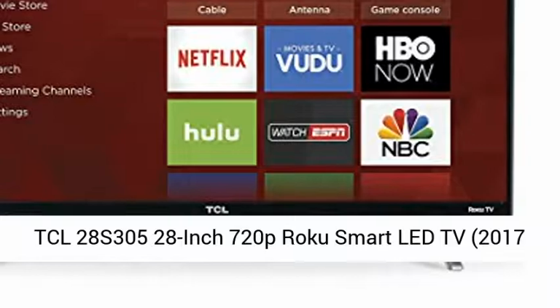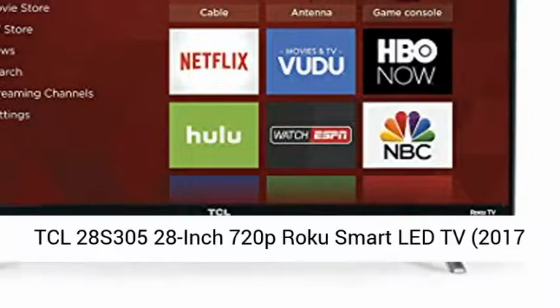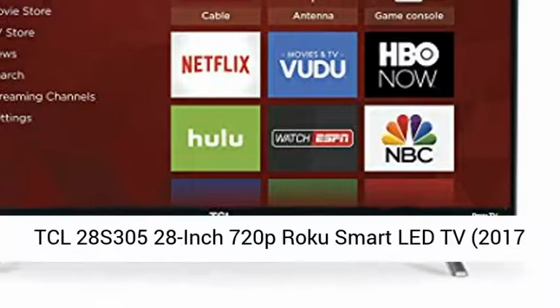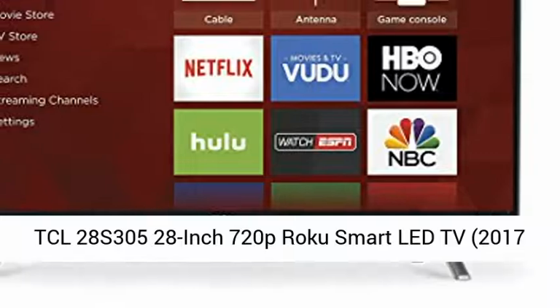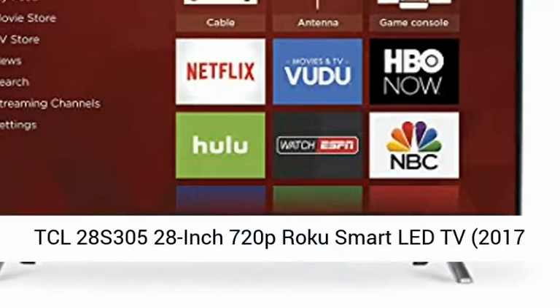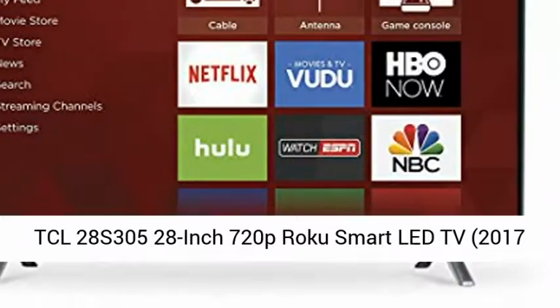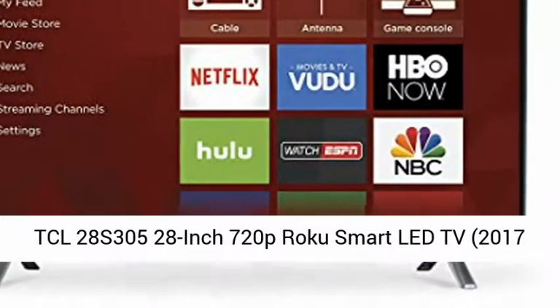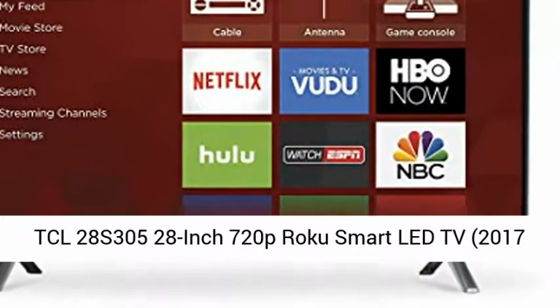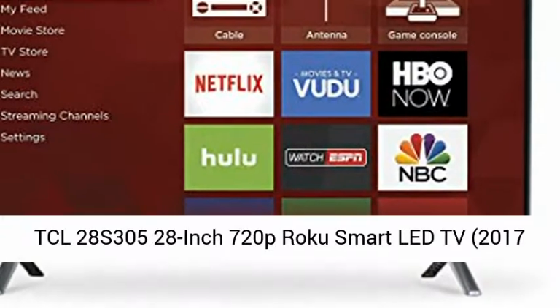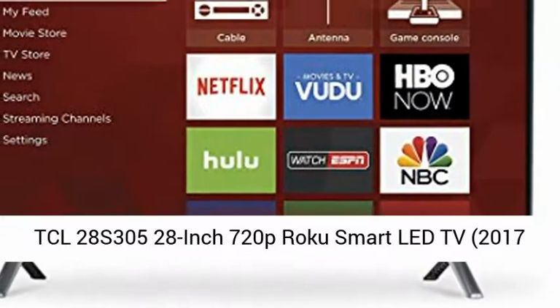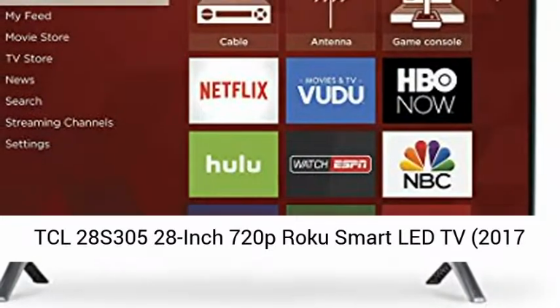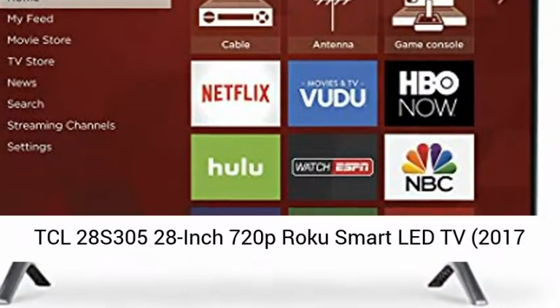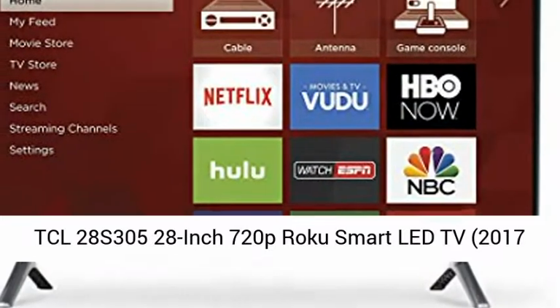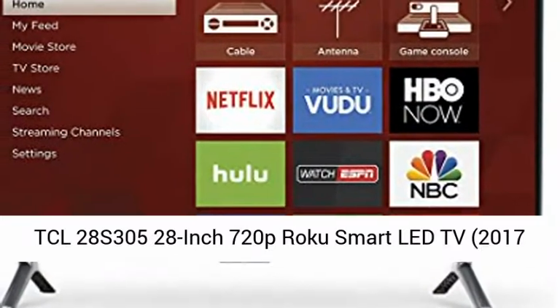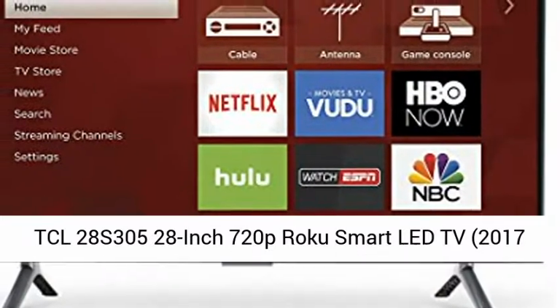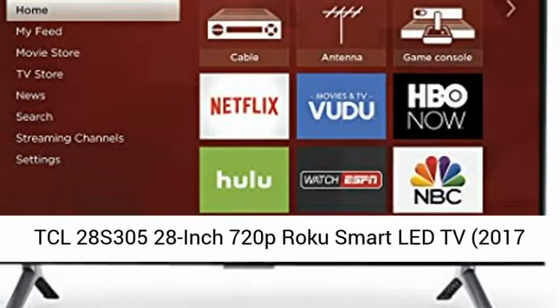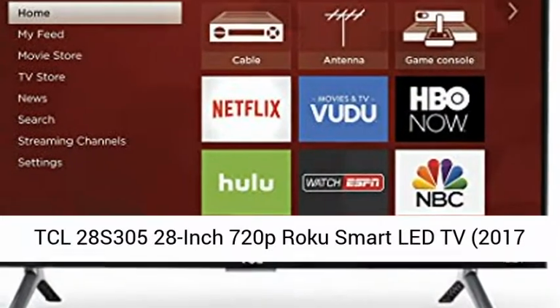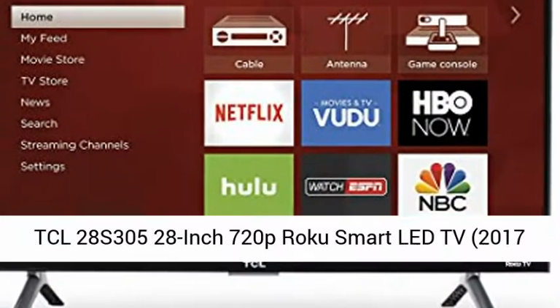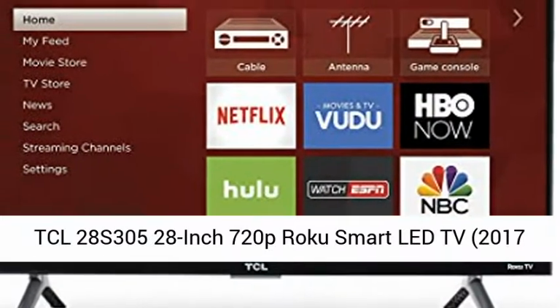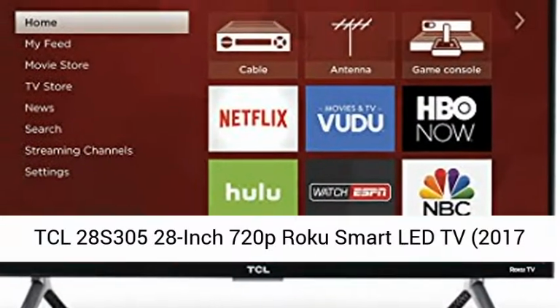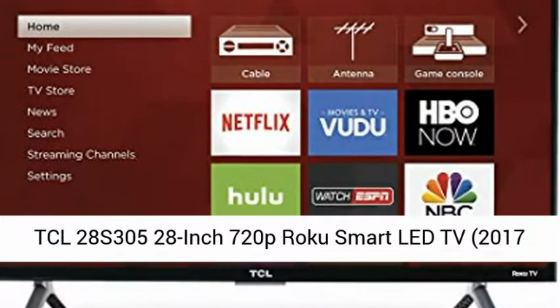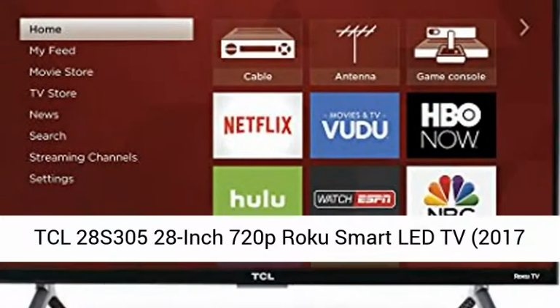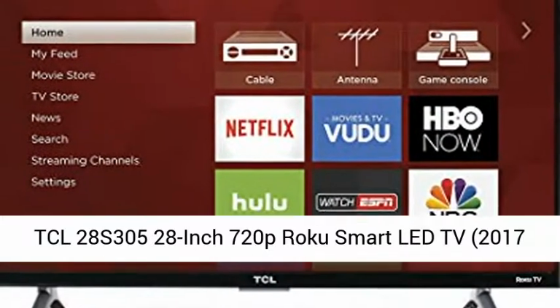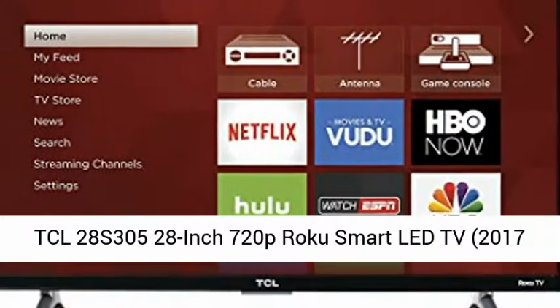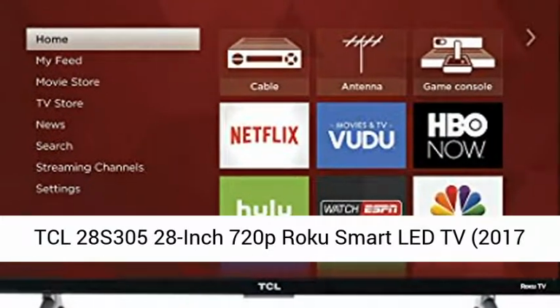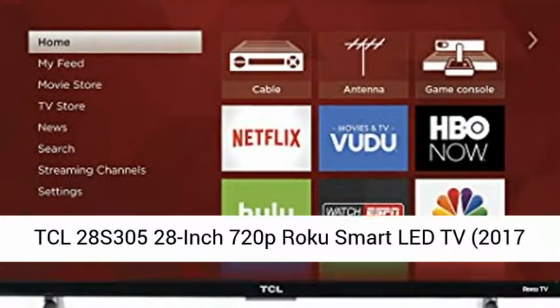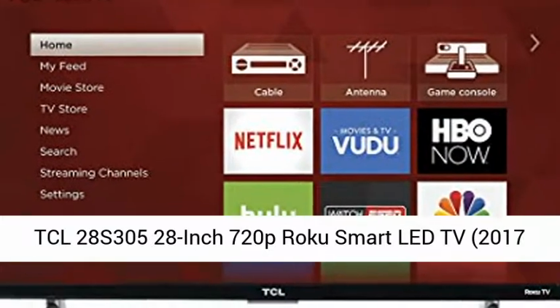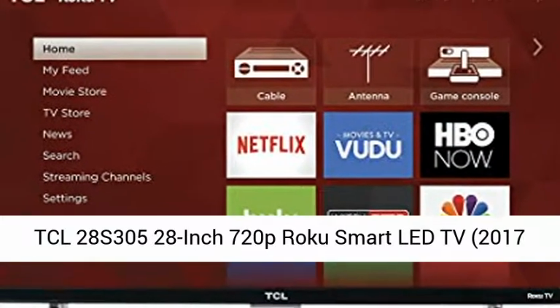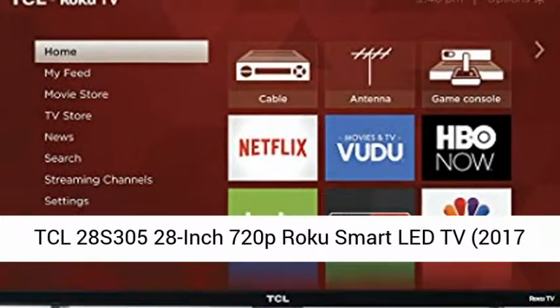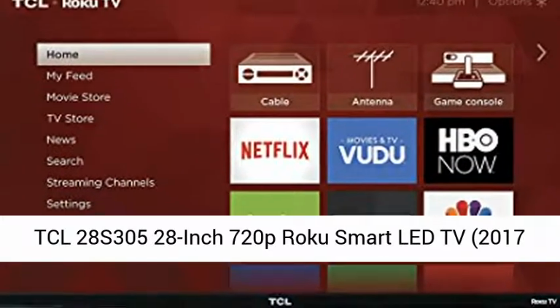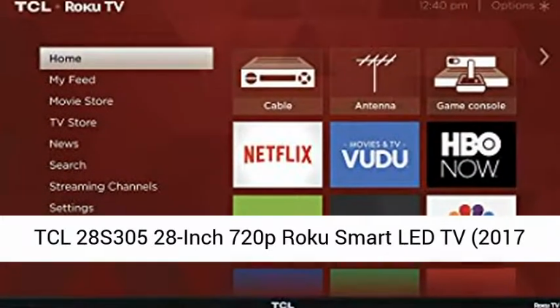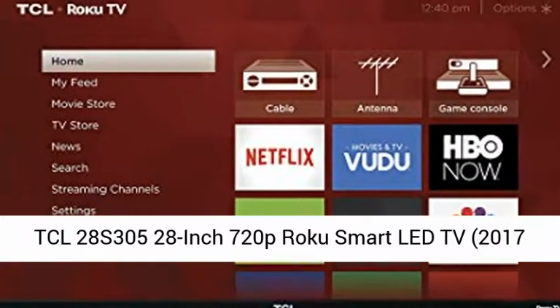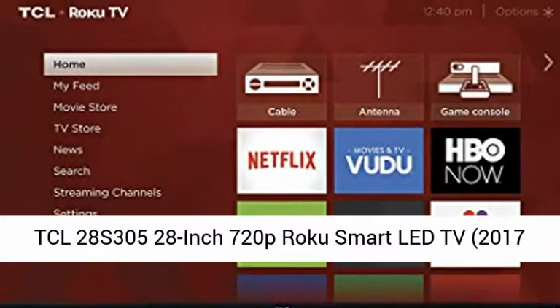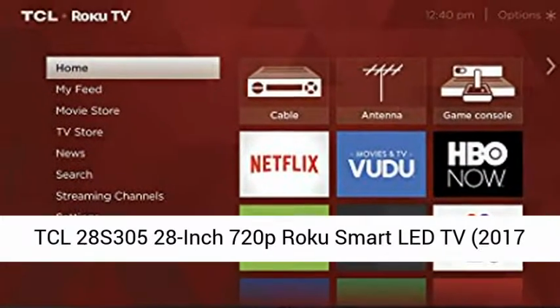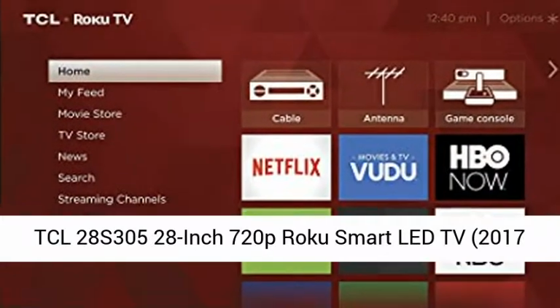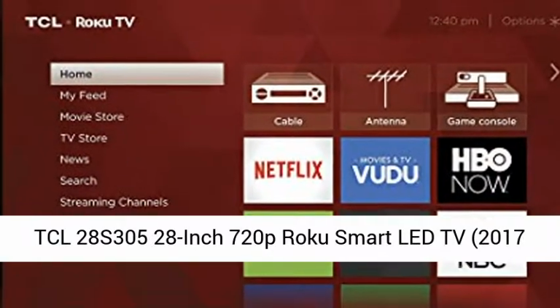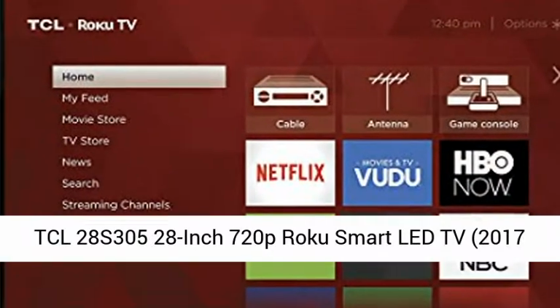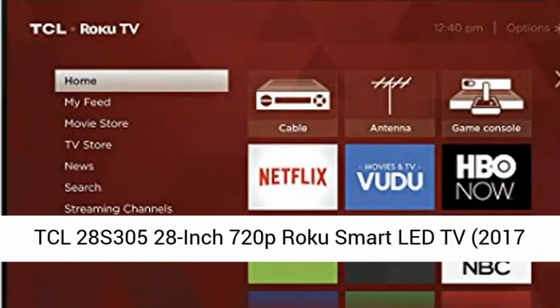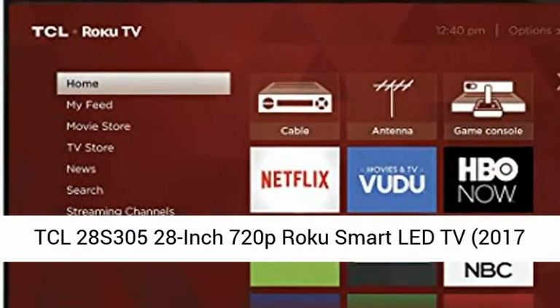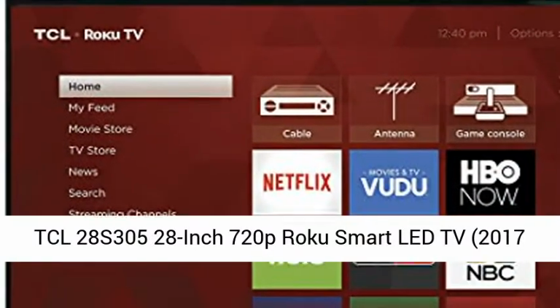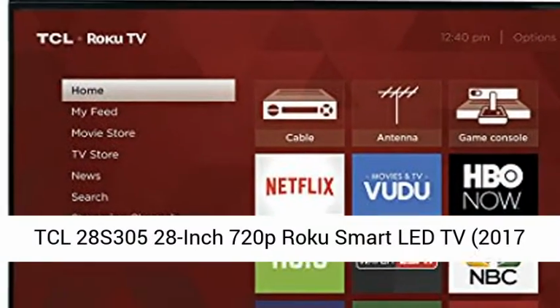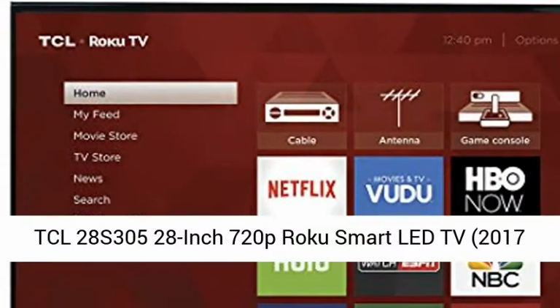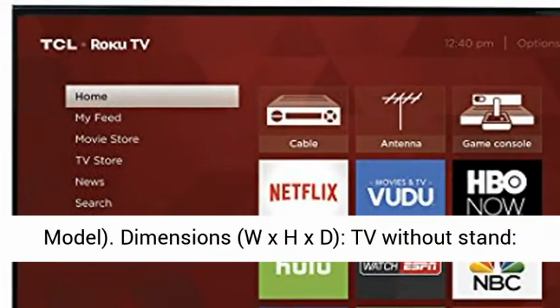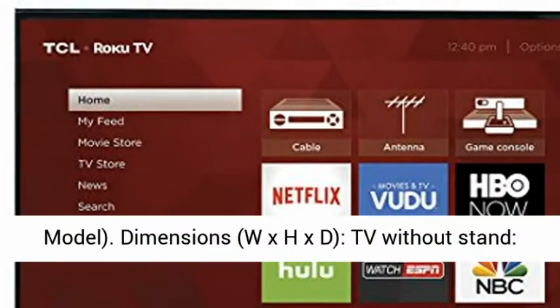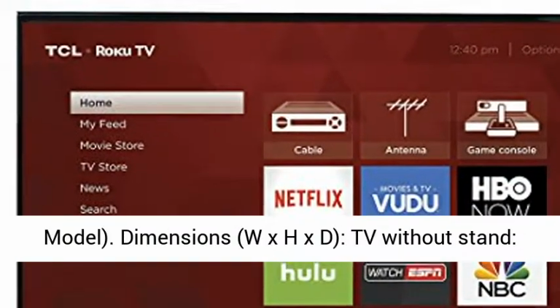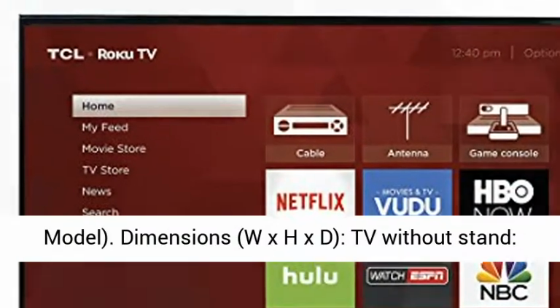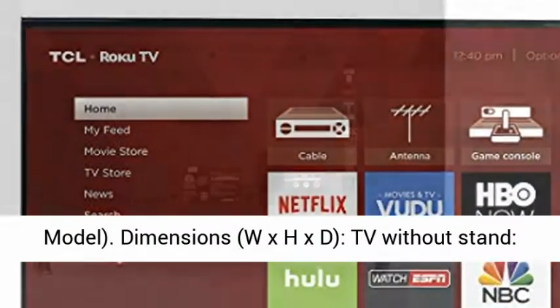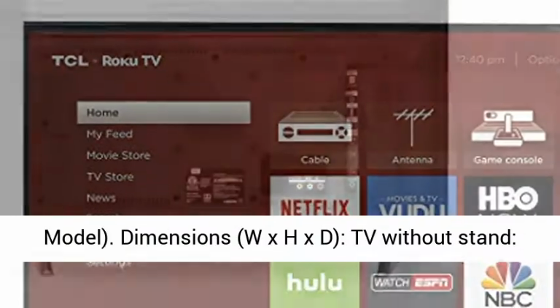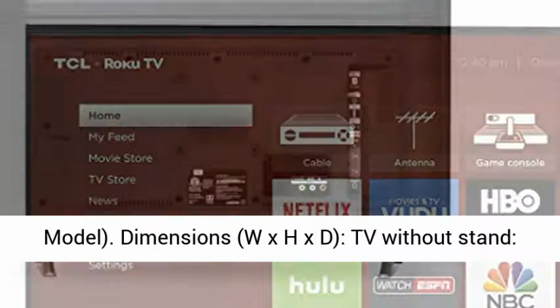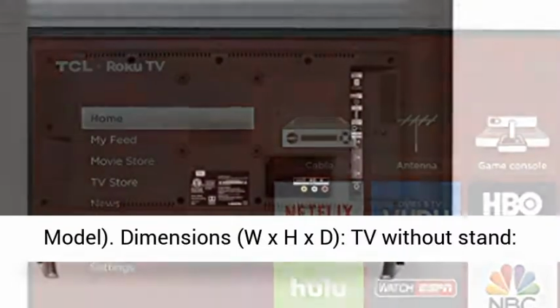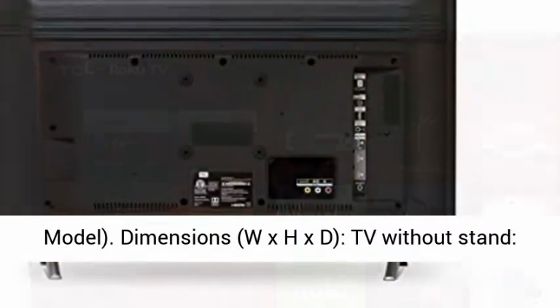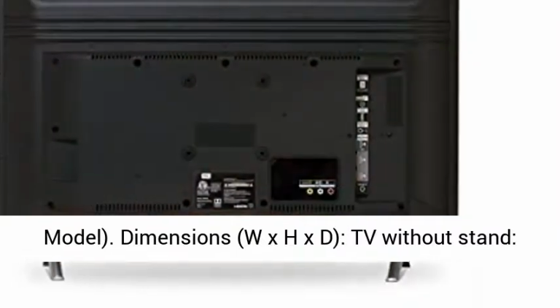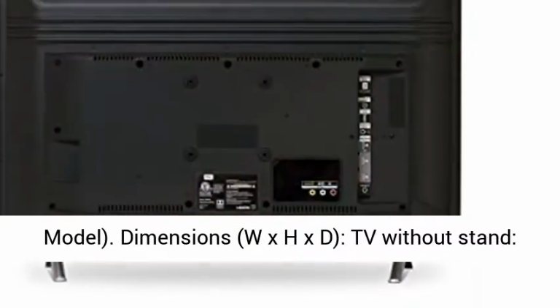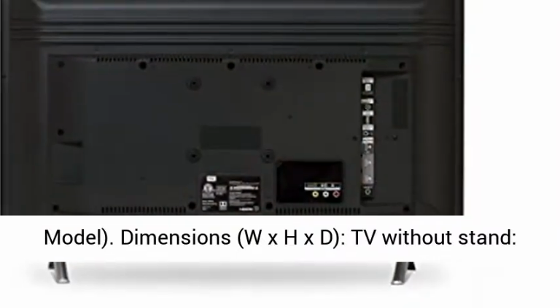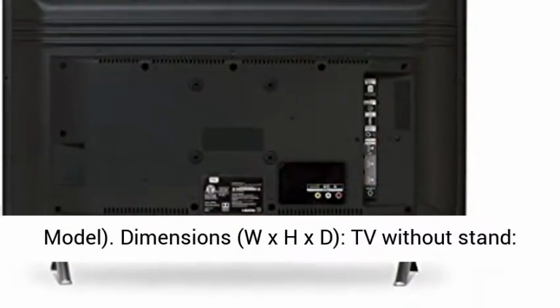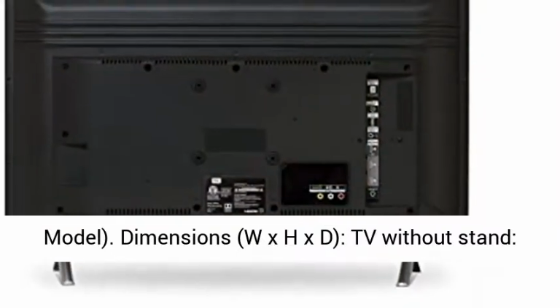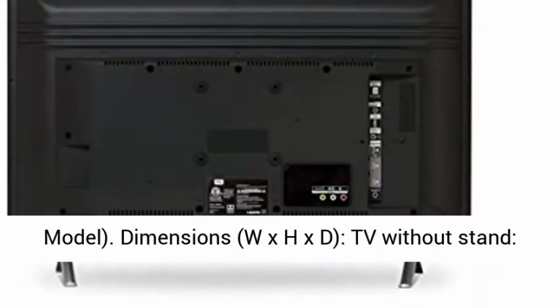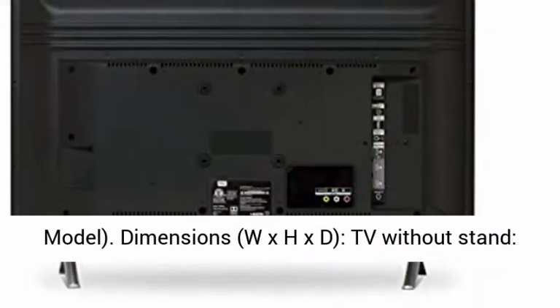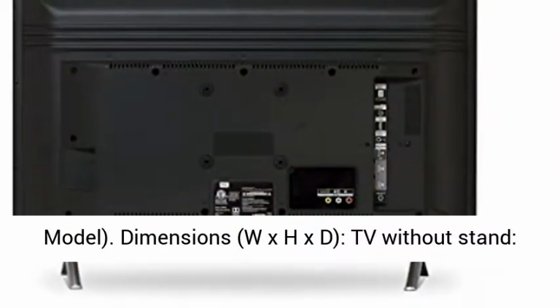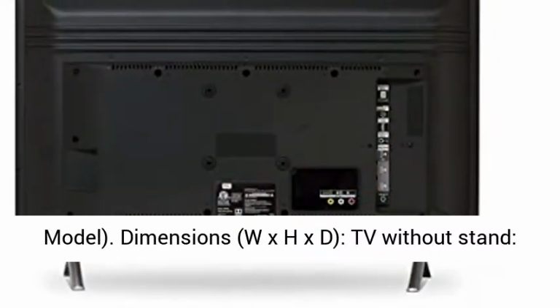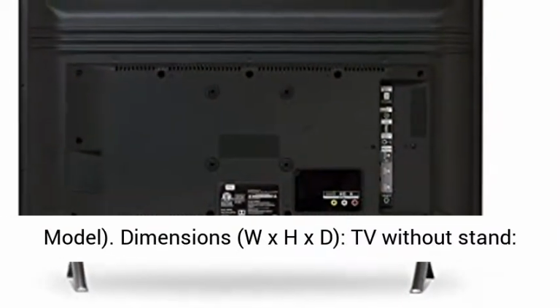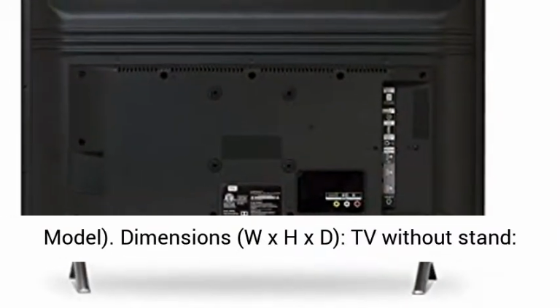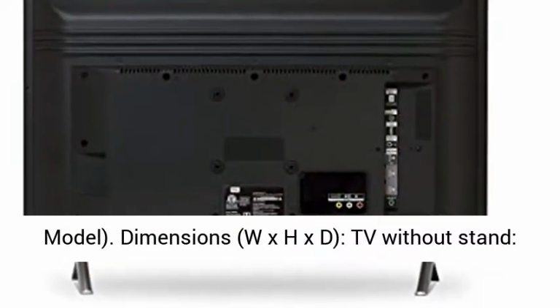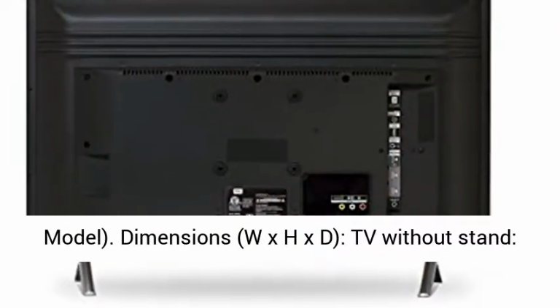TCL 28S305, 28-inch 720p Roku Smart LED TV, 2017 model.